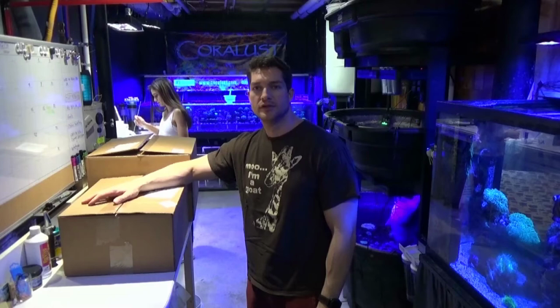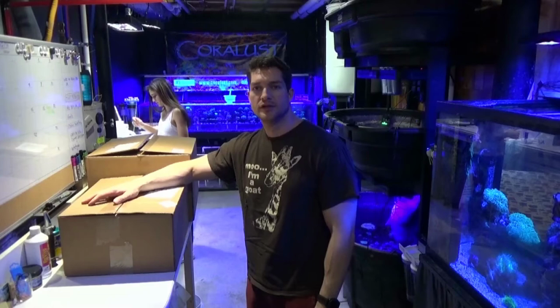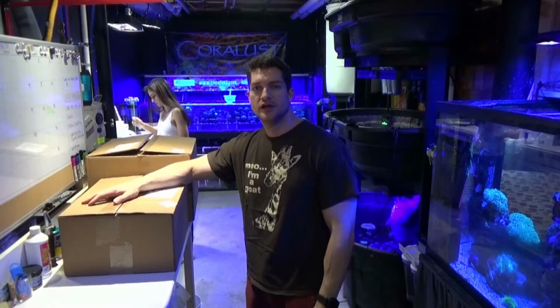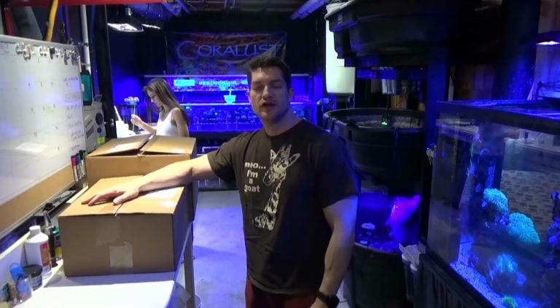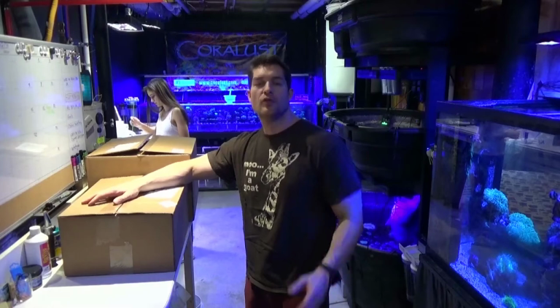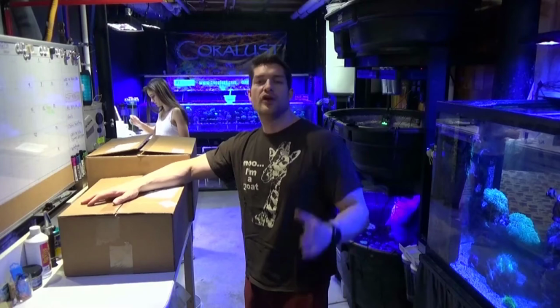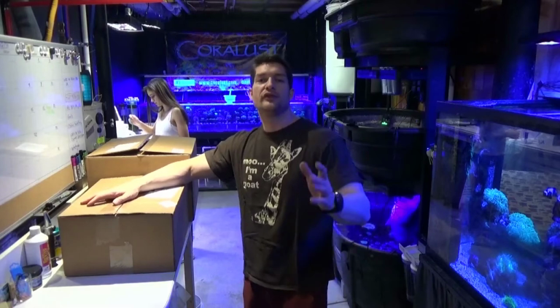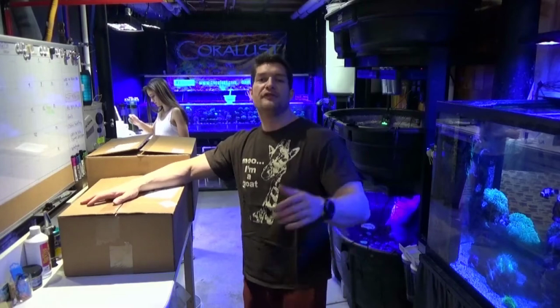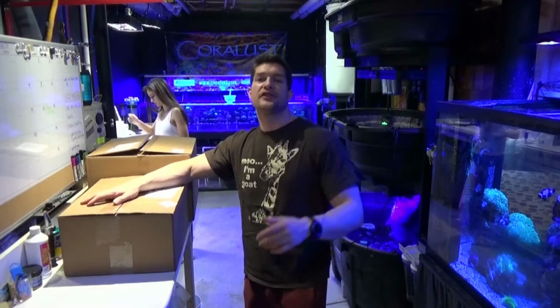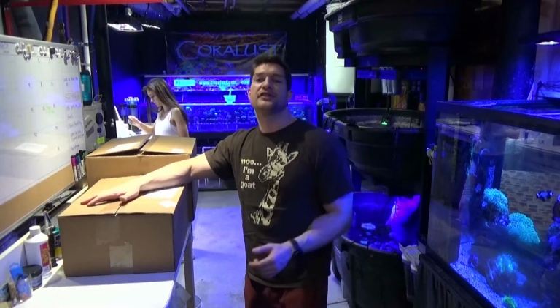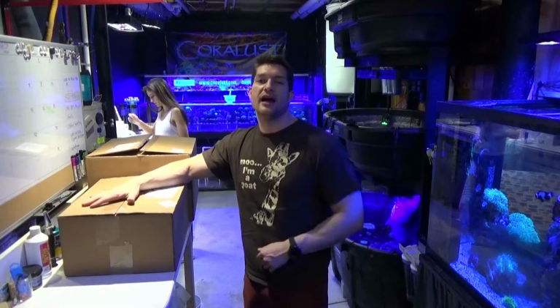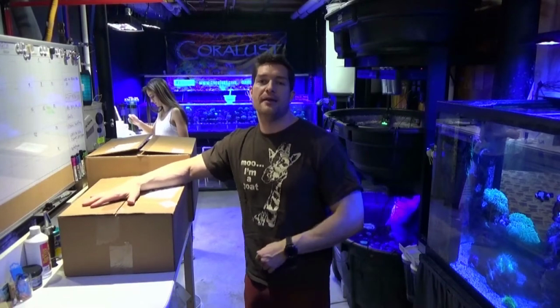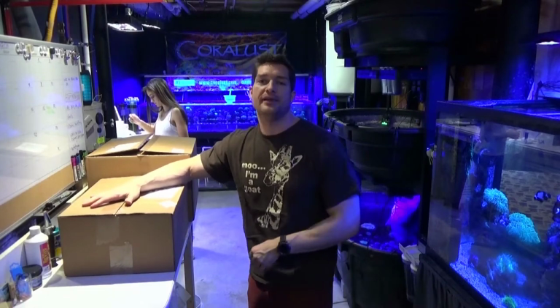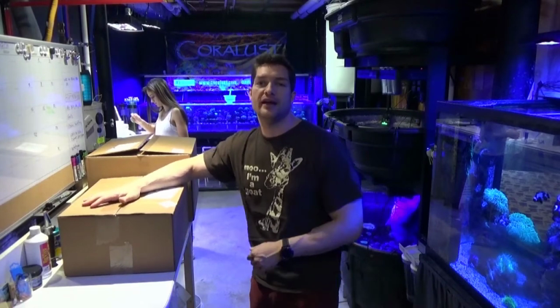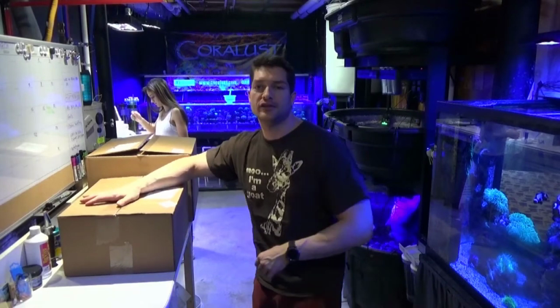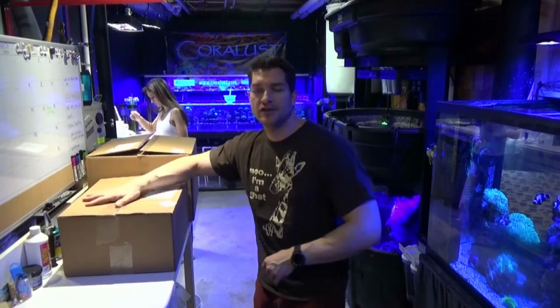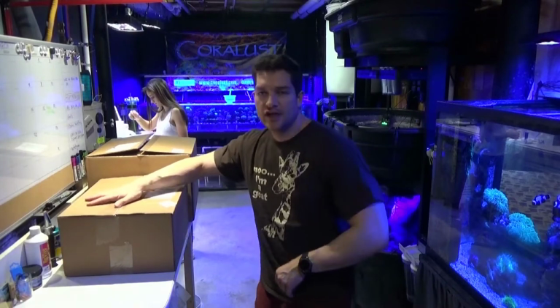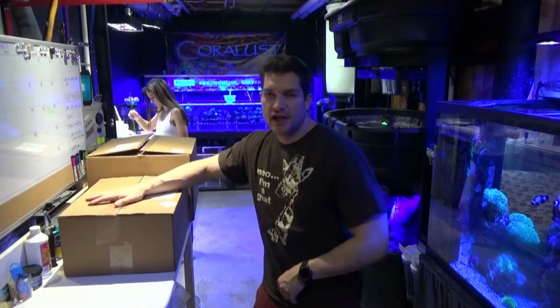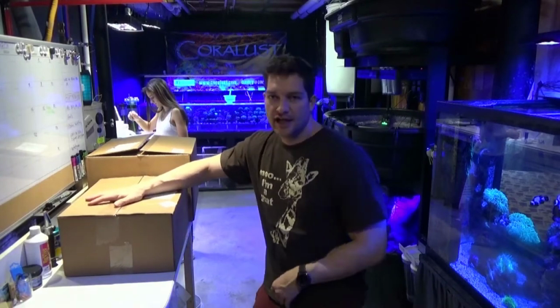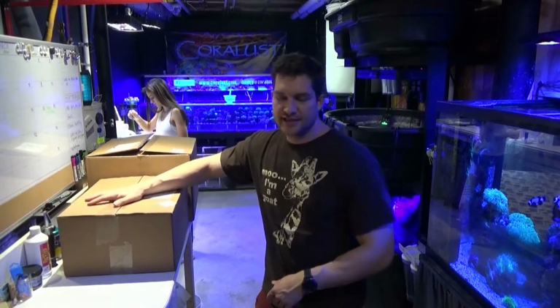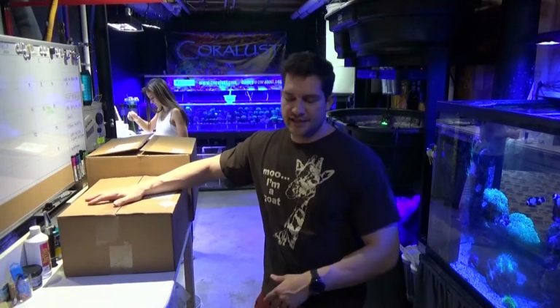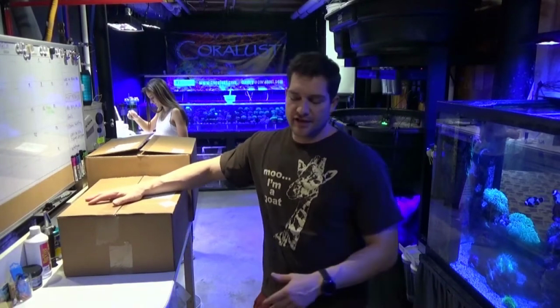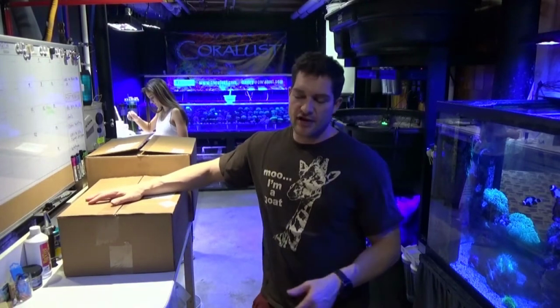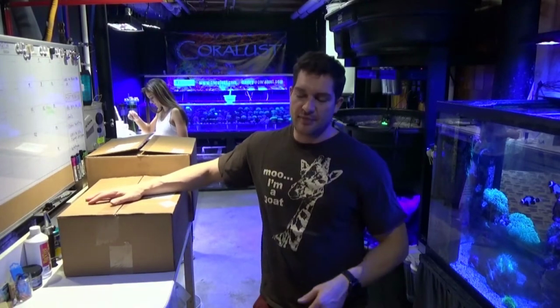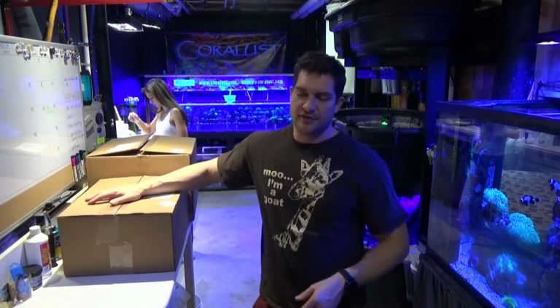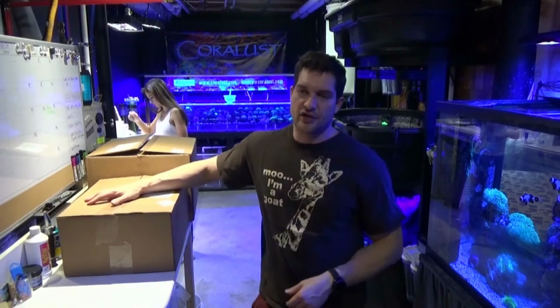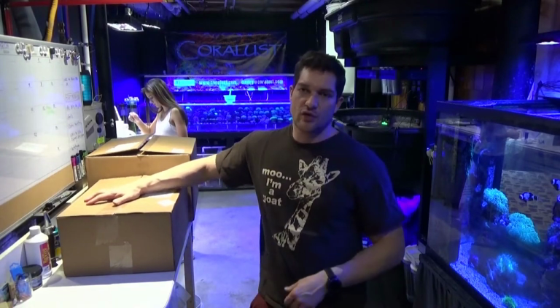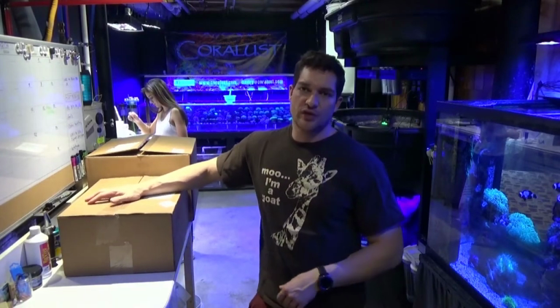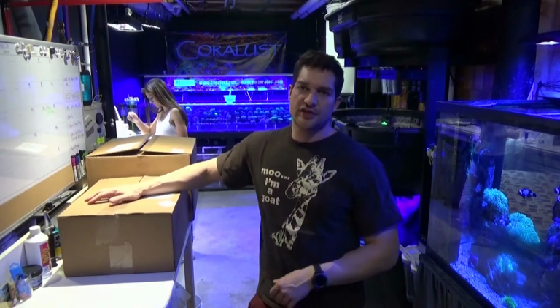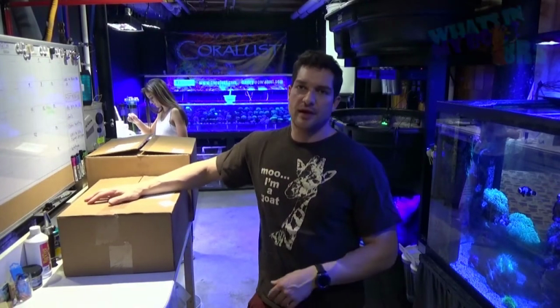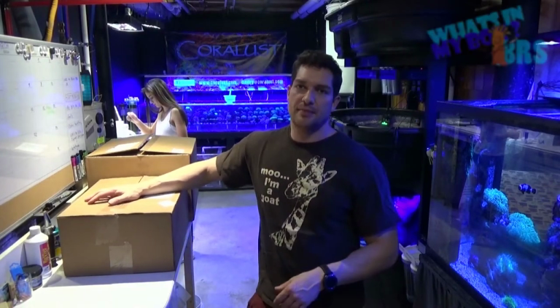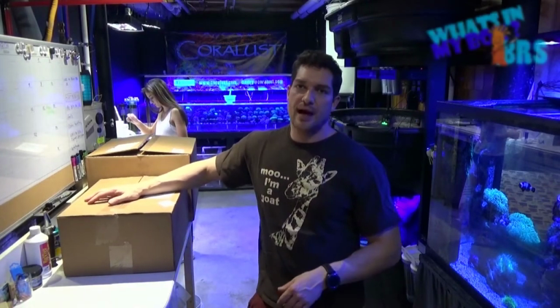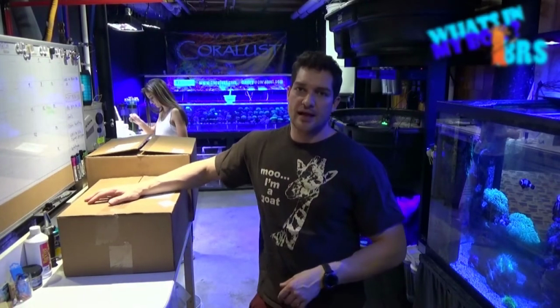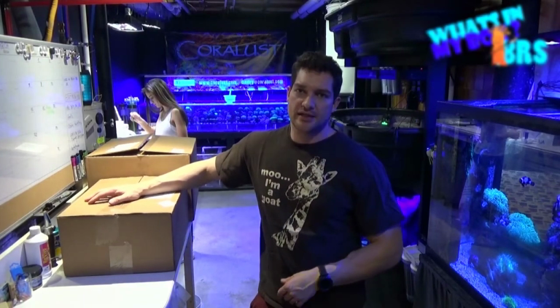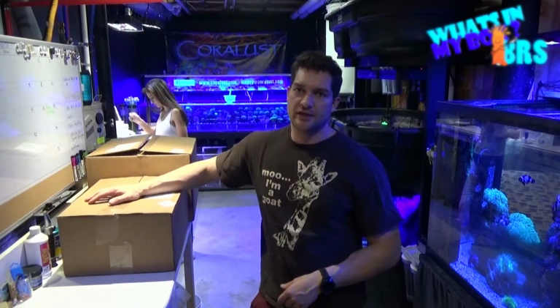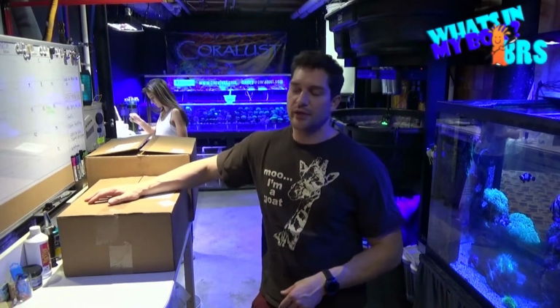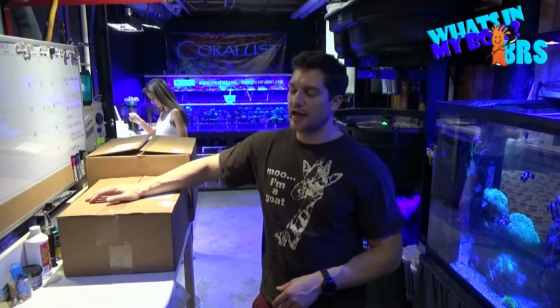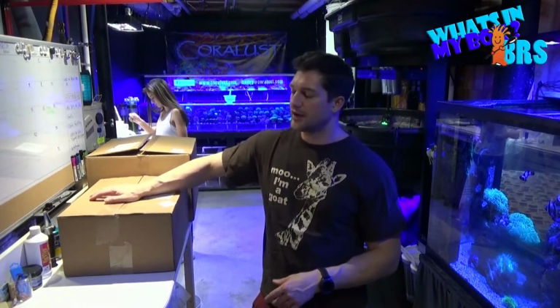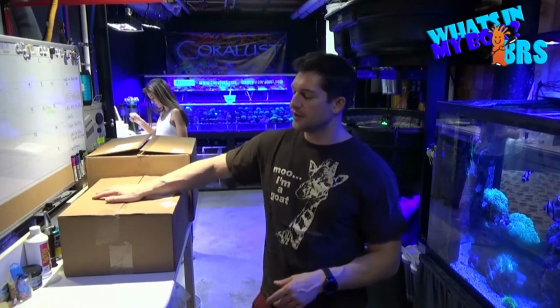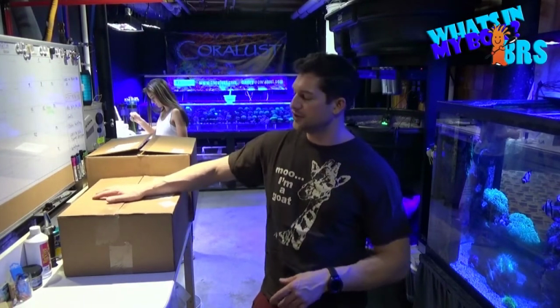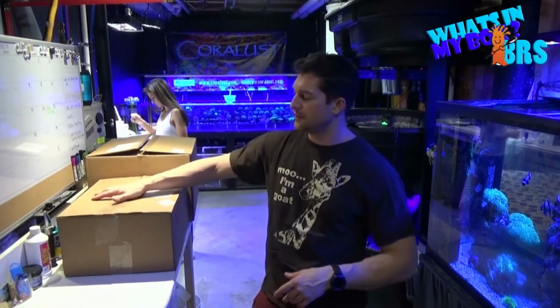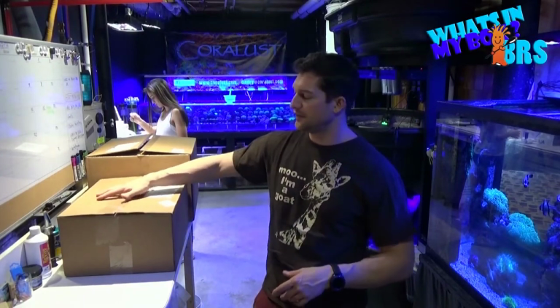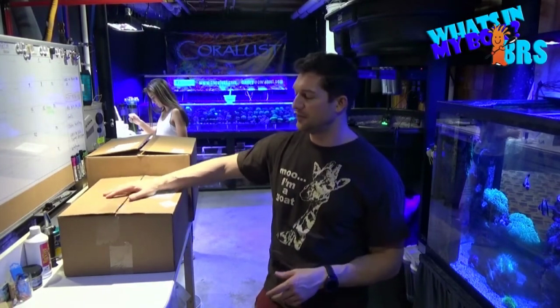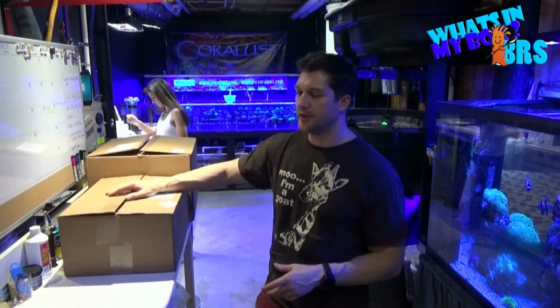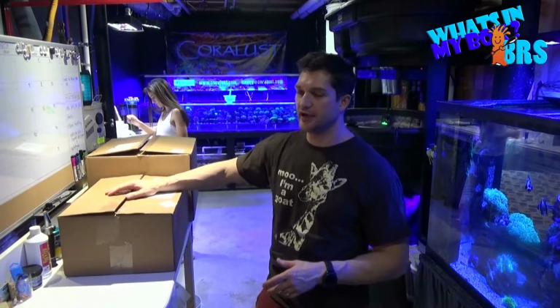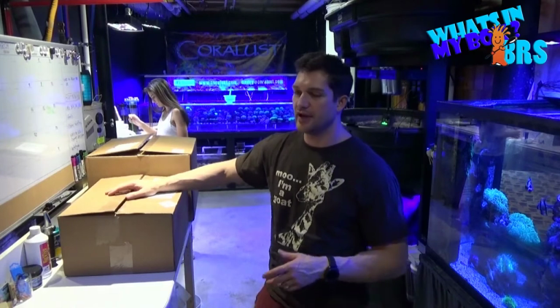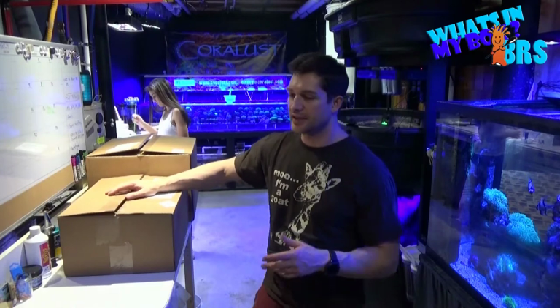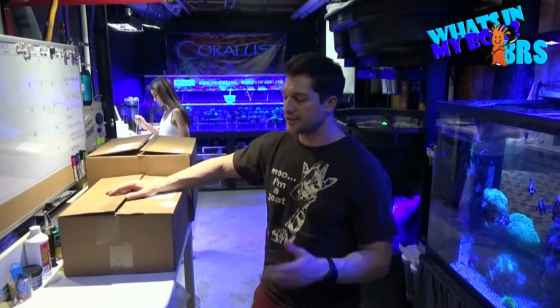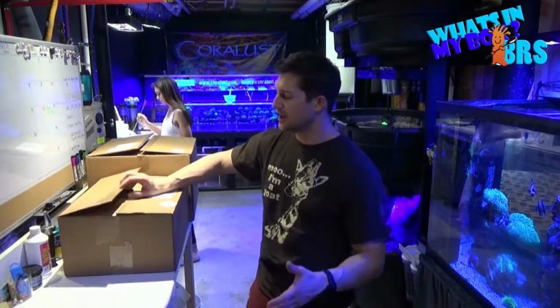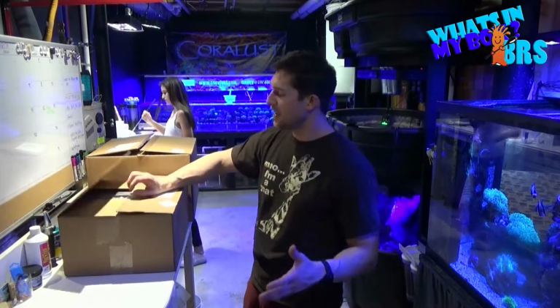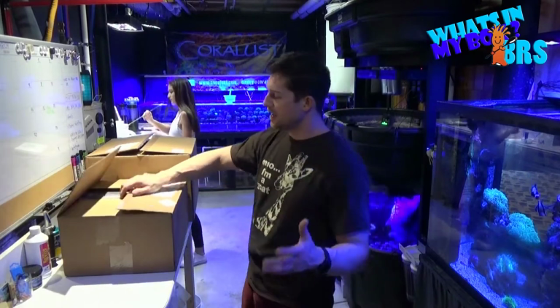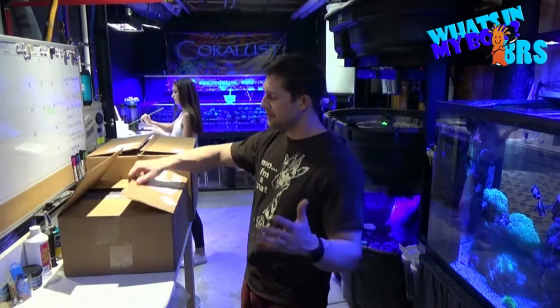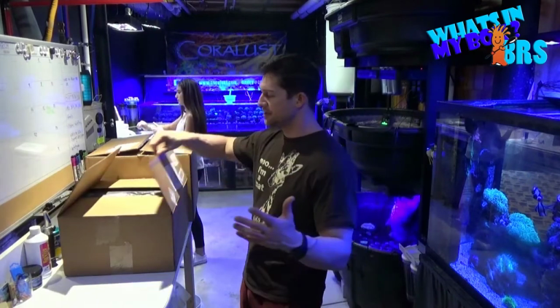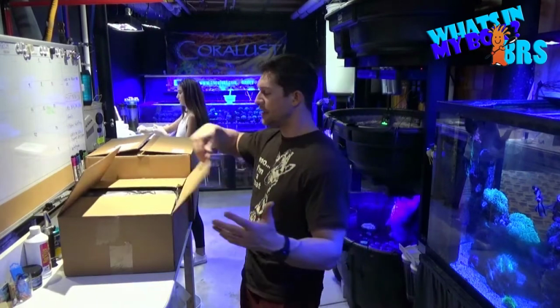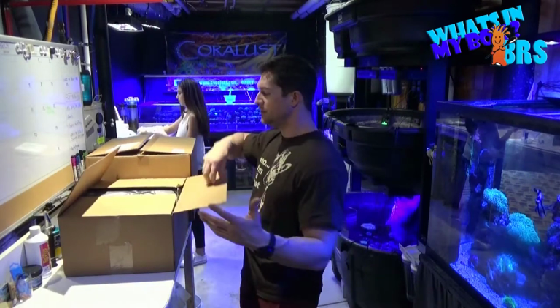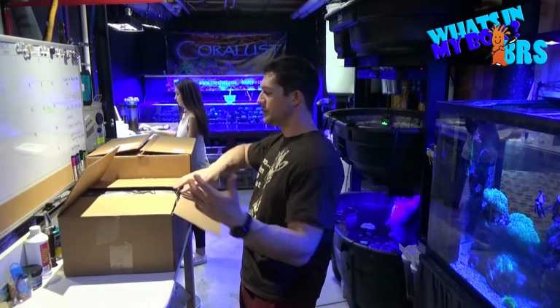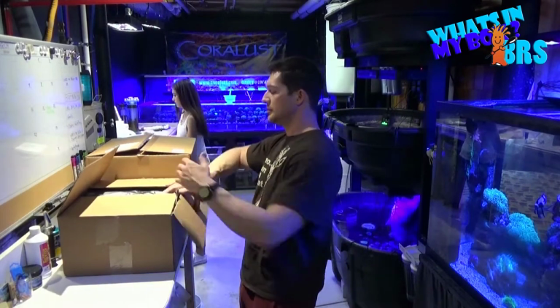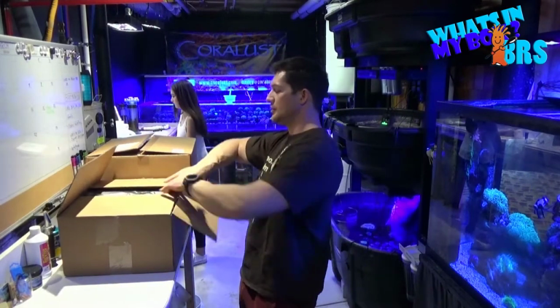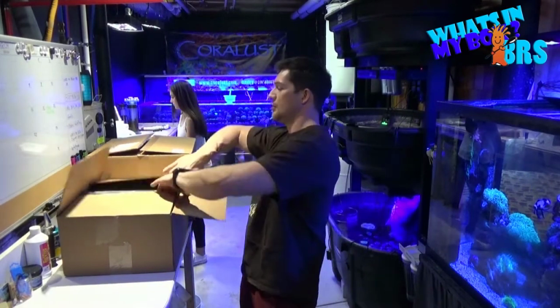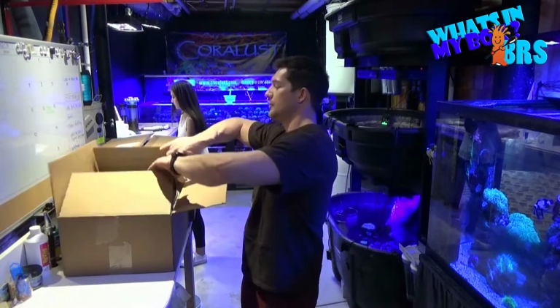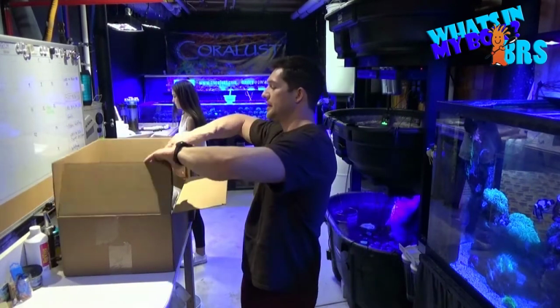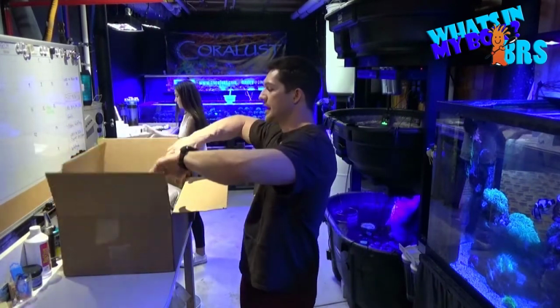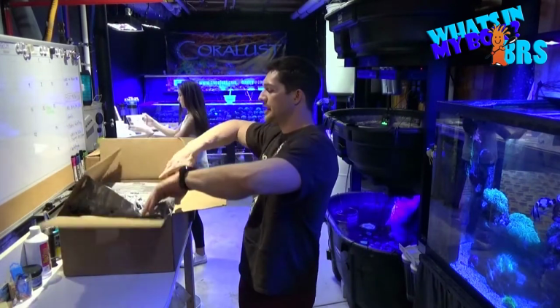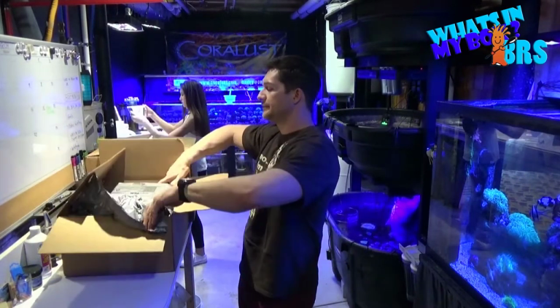Good morning Reefers. I'm Daniel and this is another episode of What's In My Box. We got another shipment from BRS and I'm just letting you know what we got in.